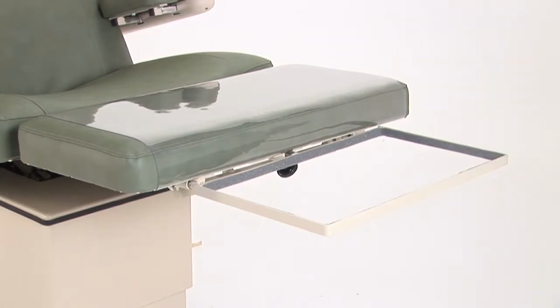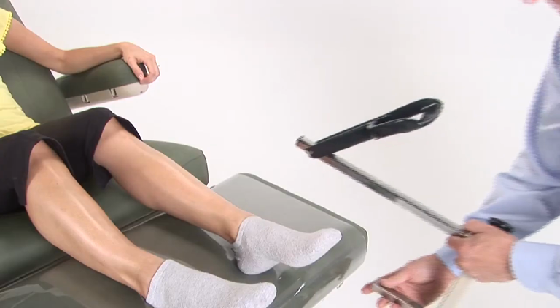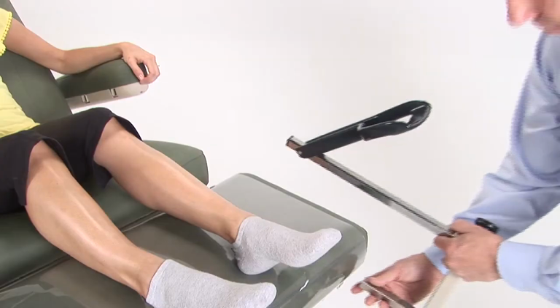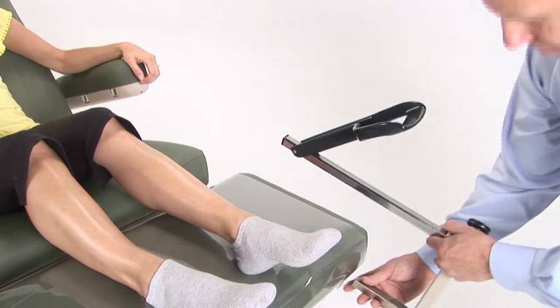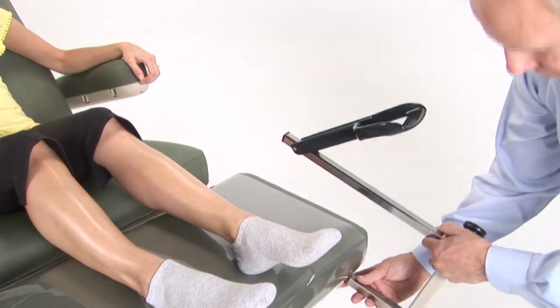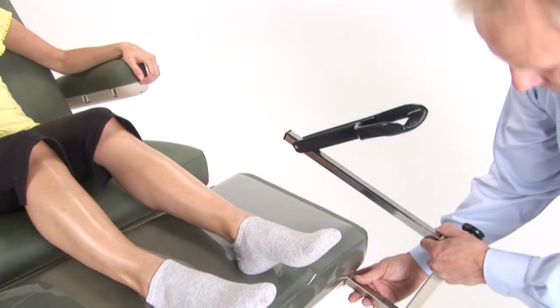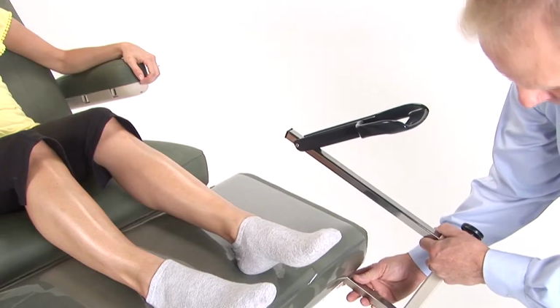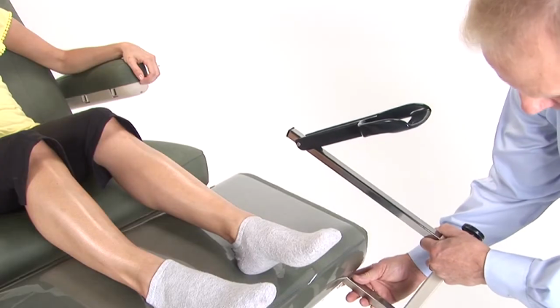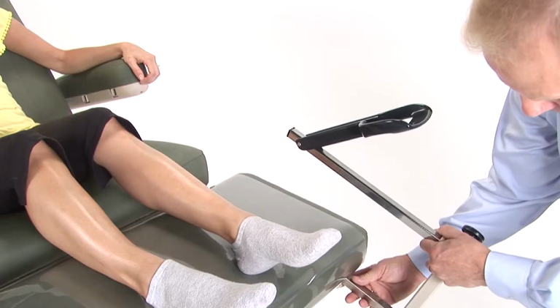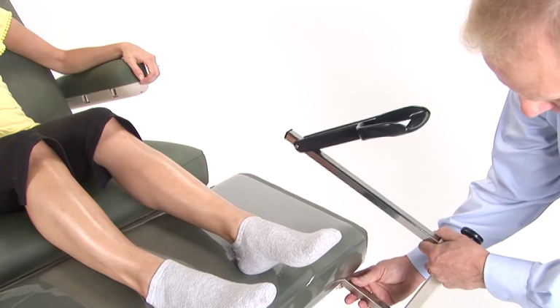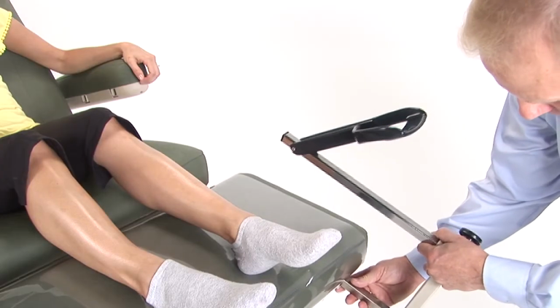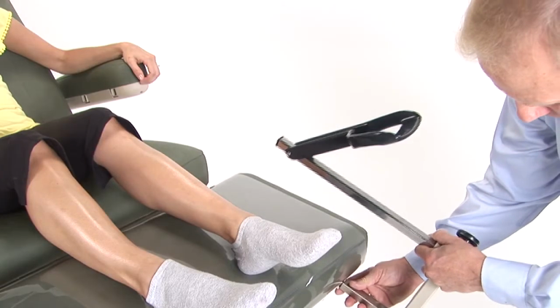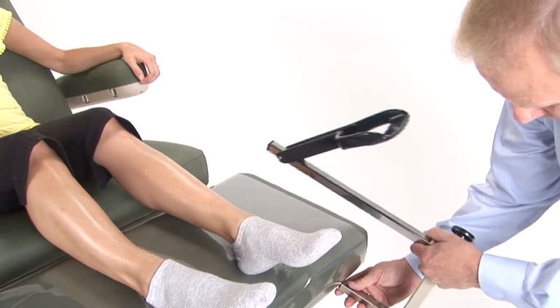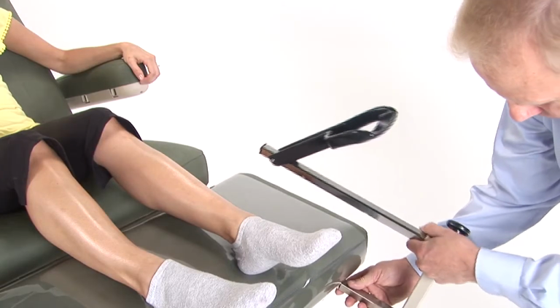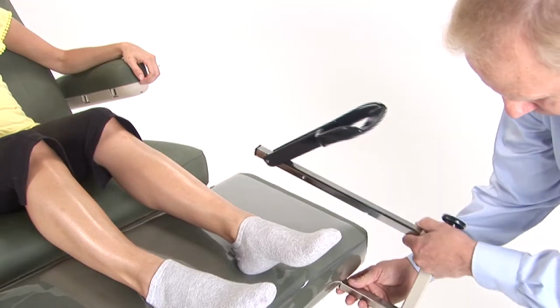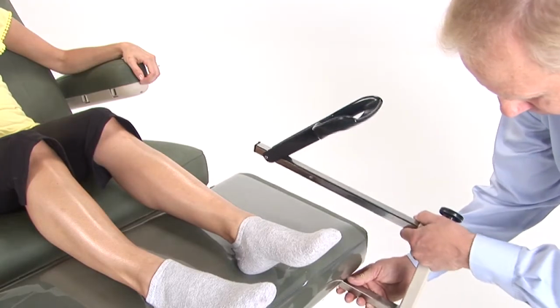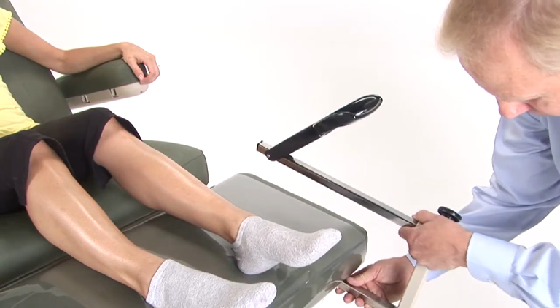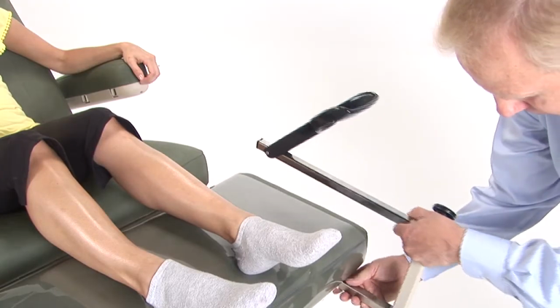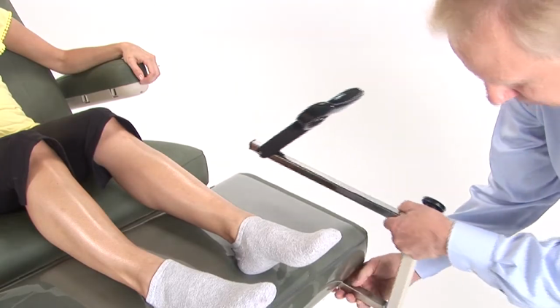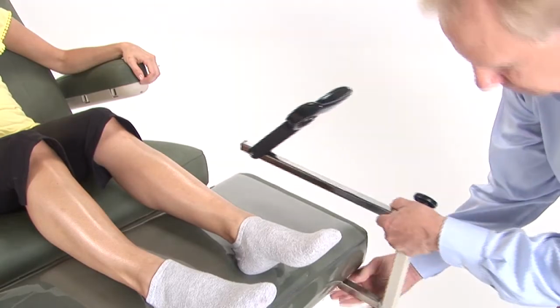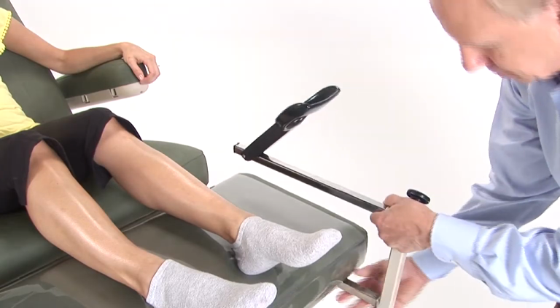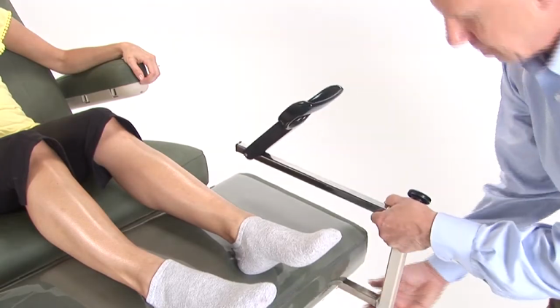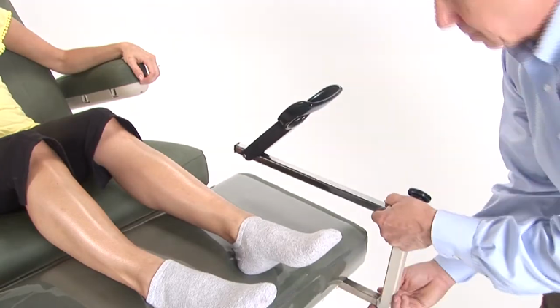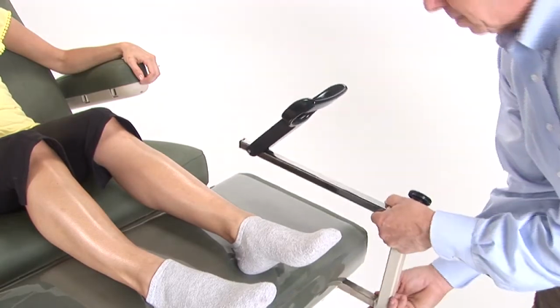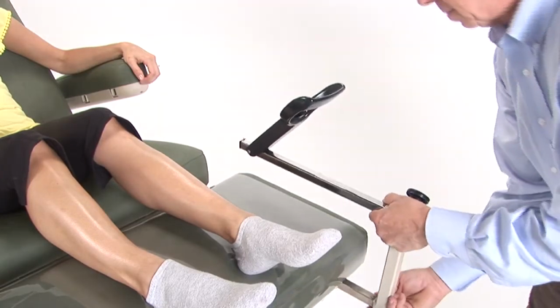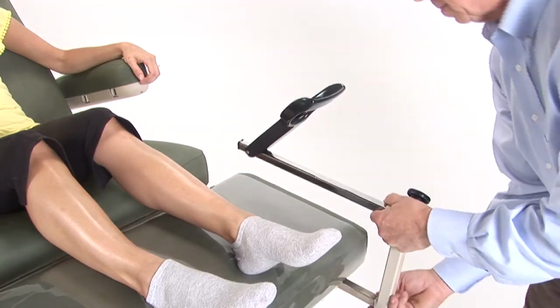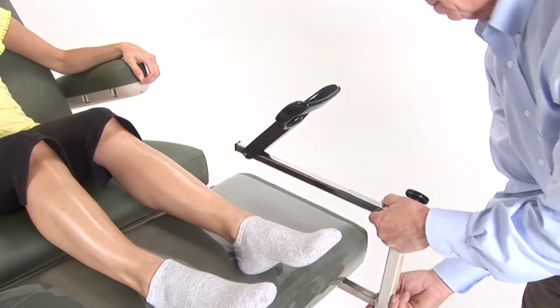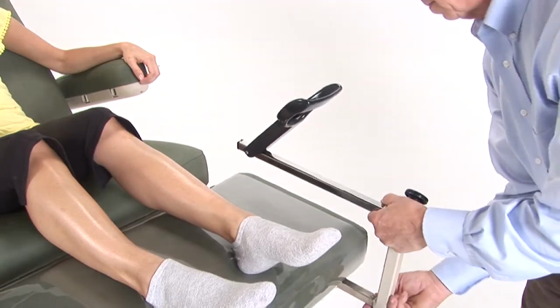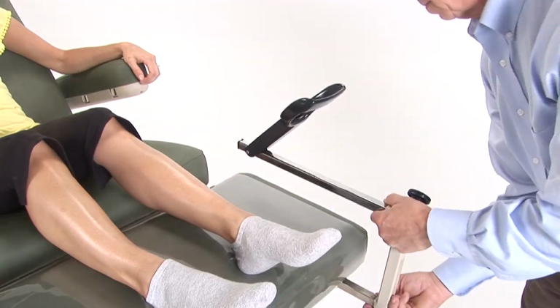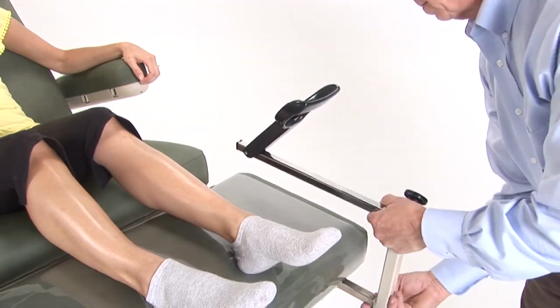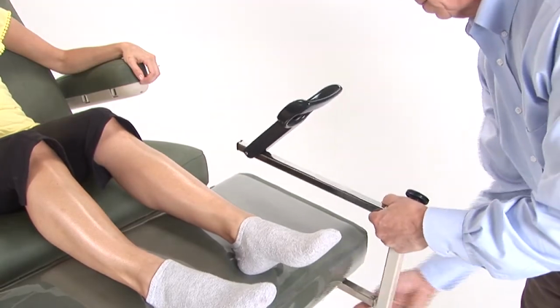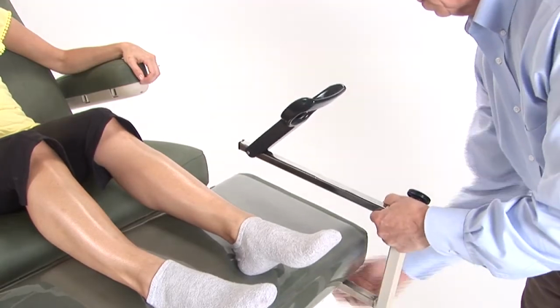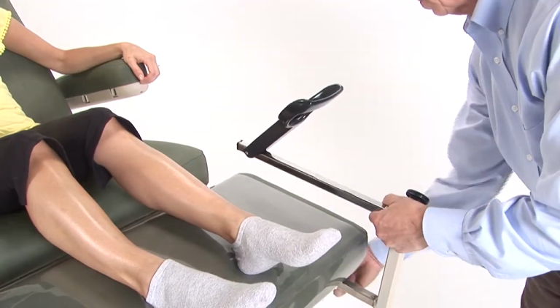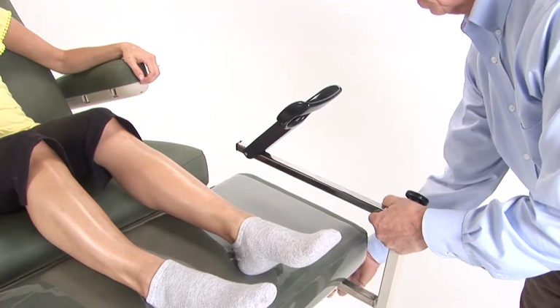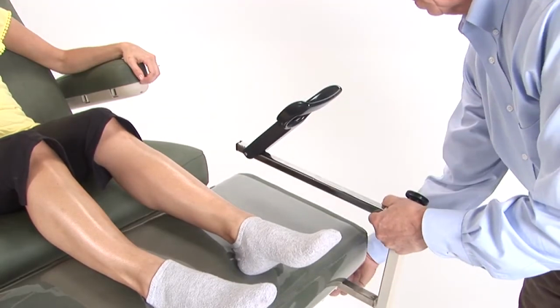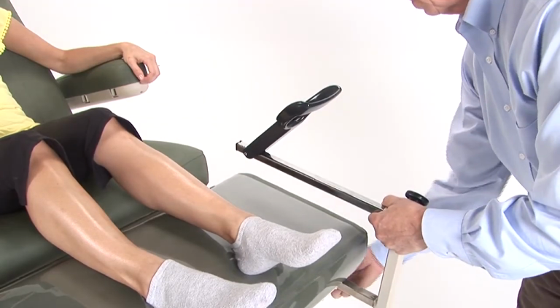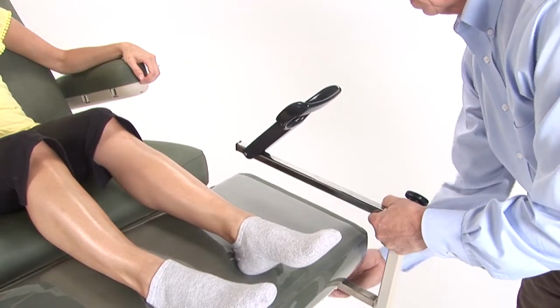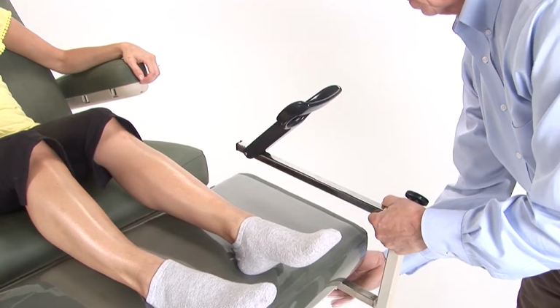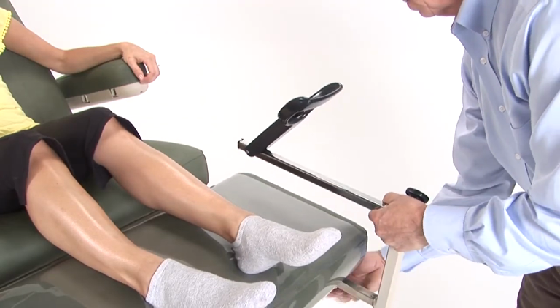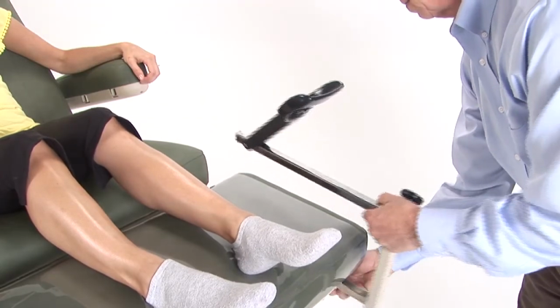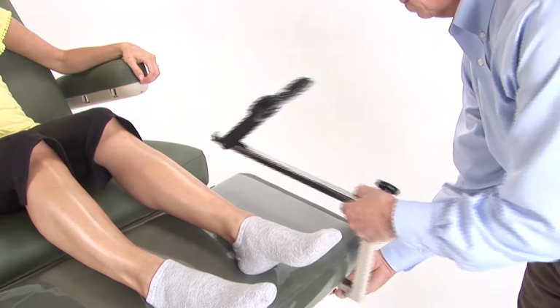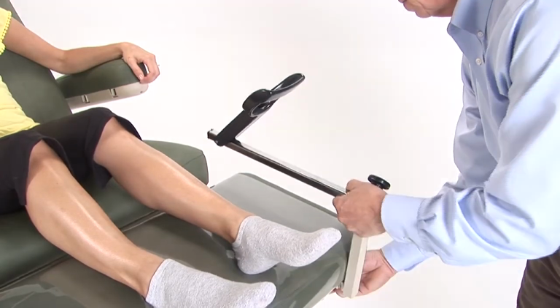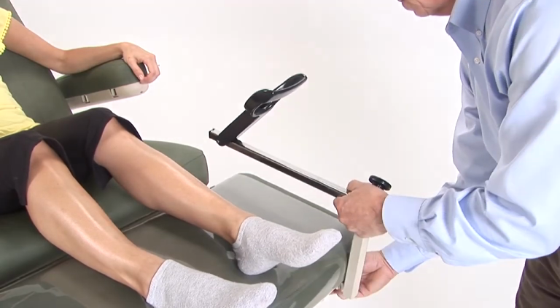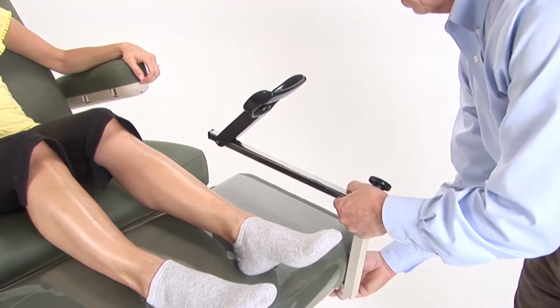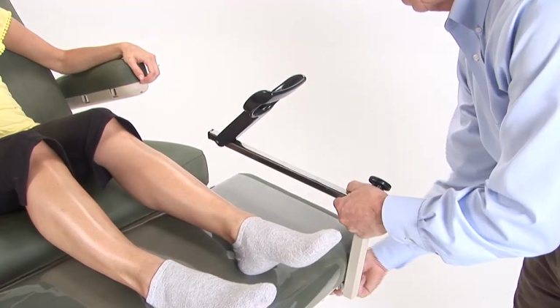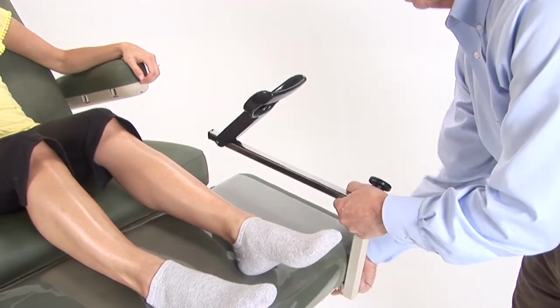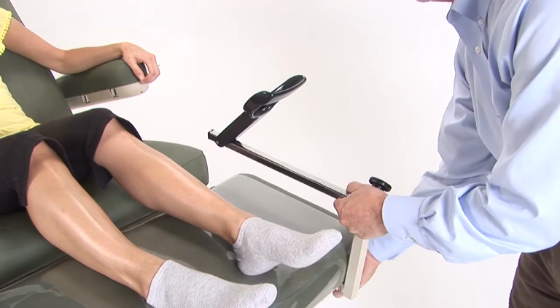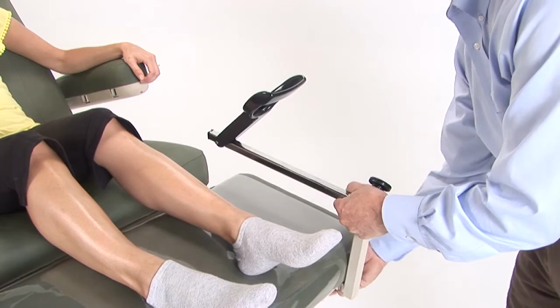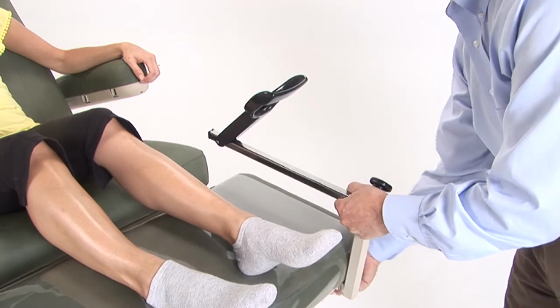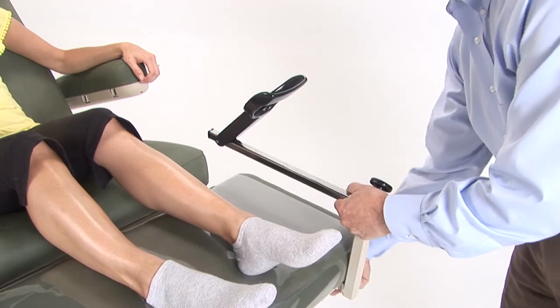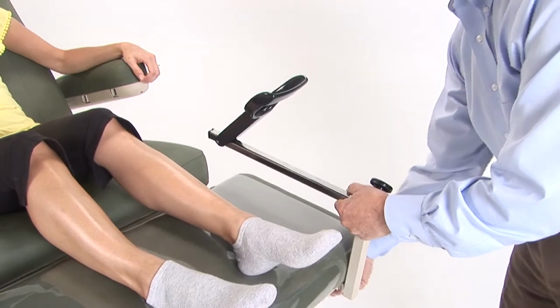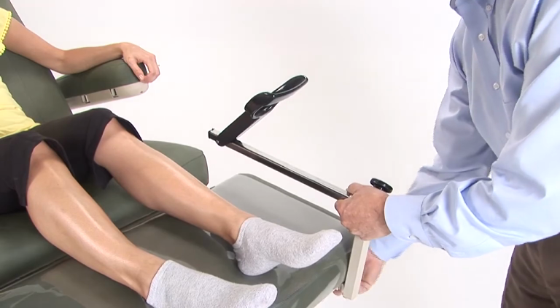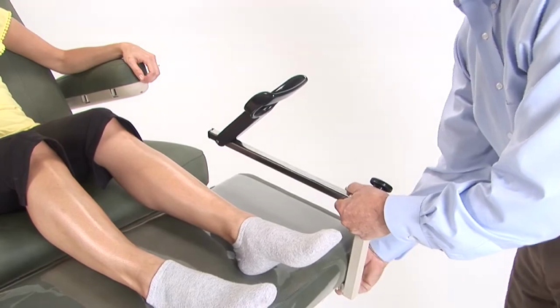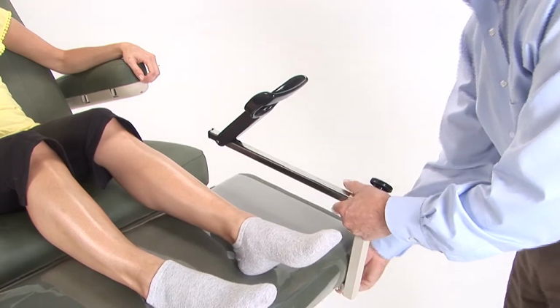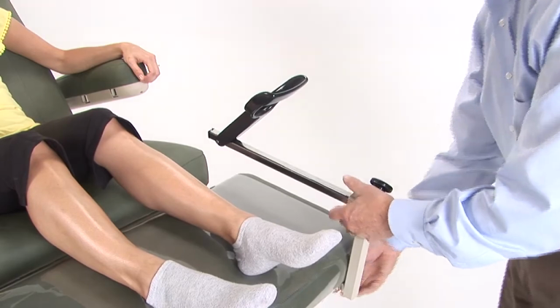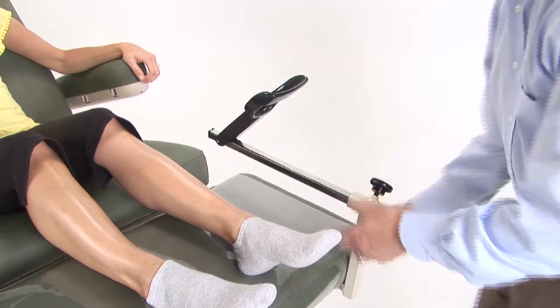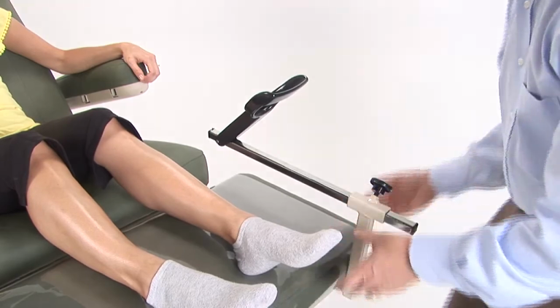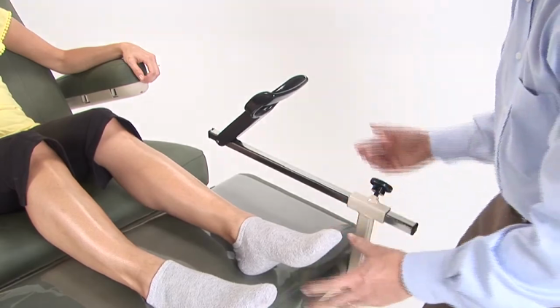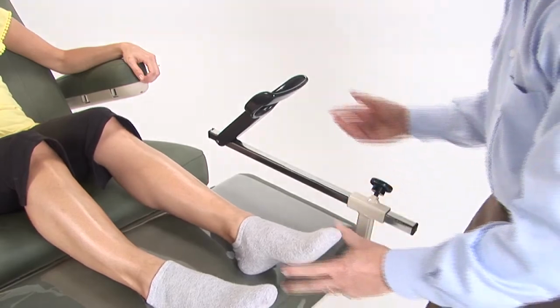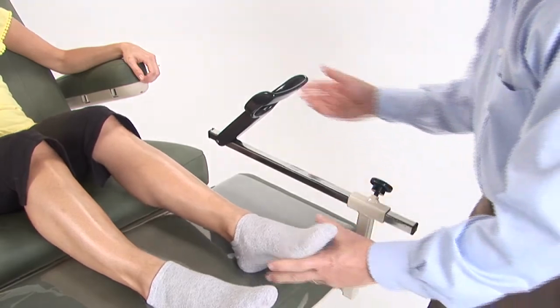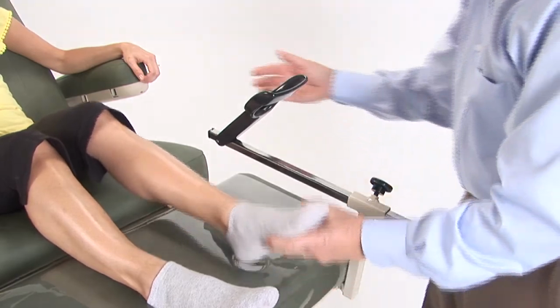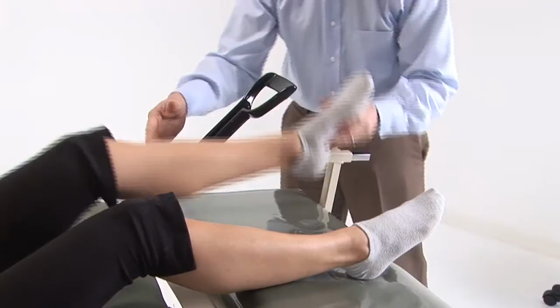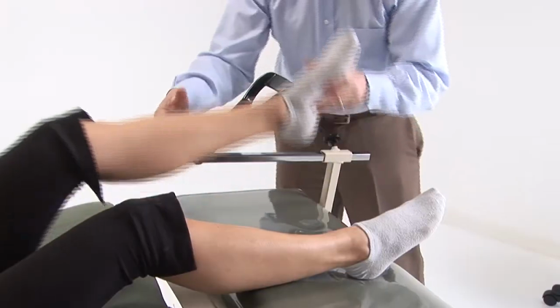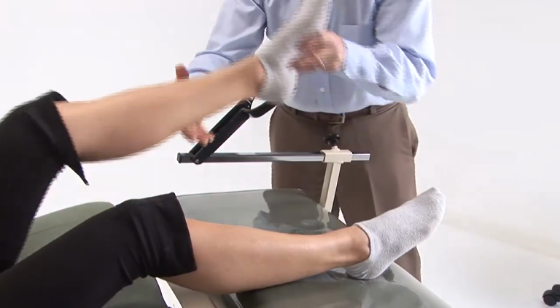The 90W can also be equipped with an optional adjustable plug-in foot stirrup that is very helpful when wrapping or treating legs.